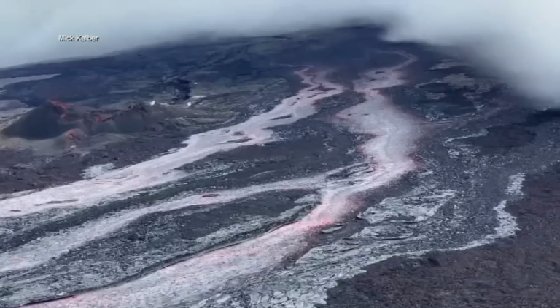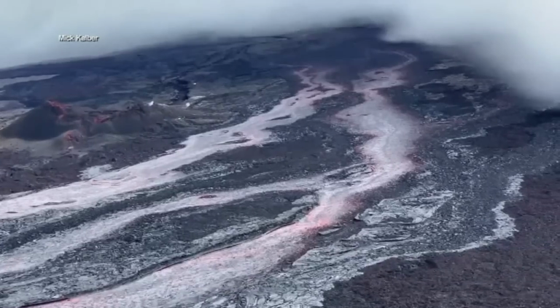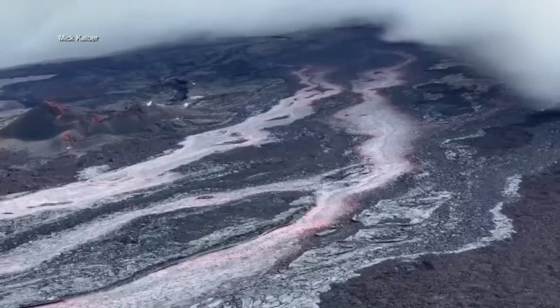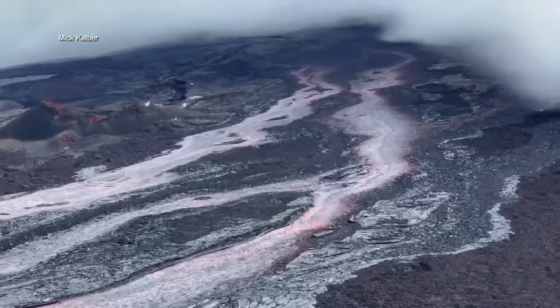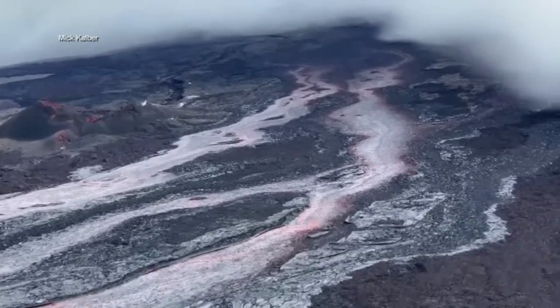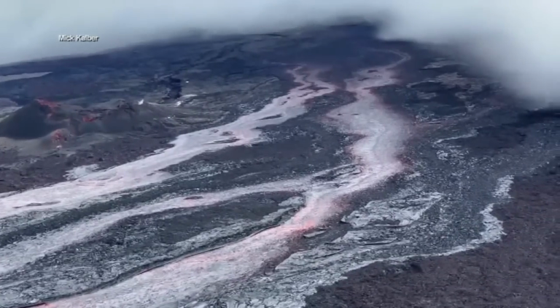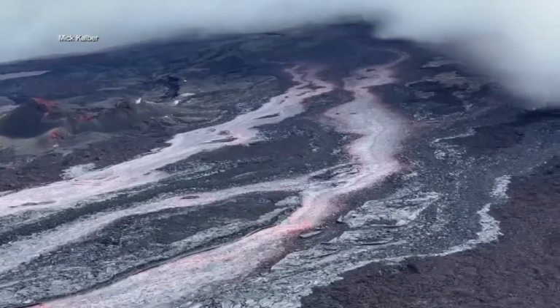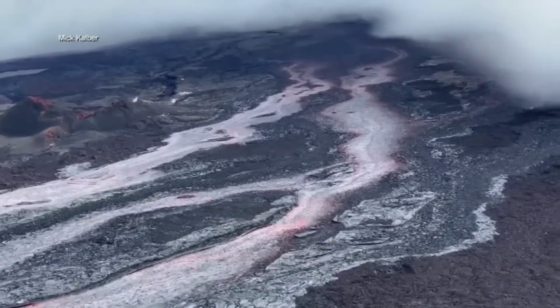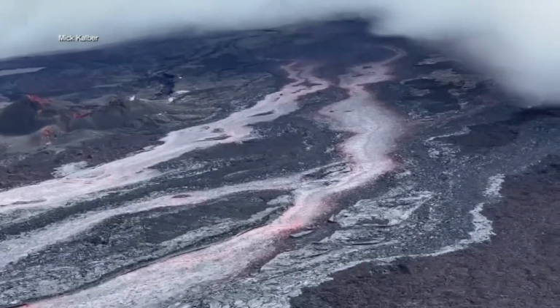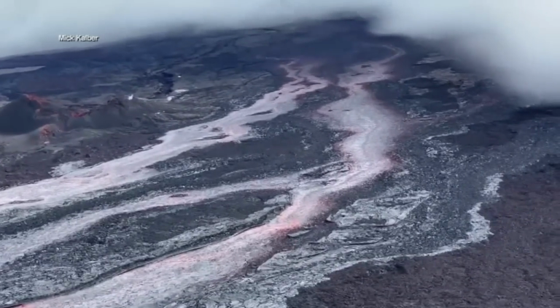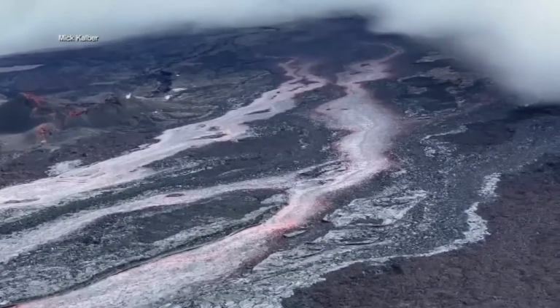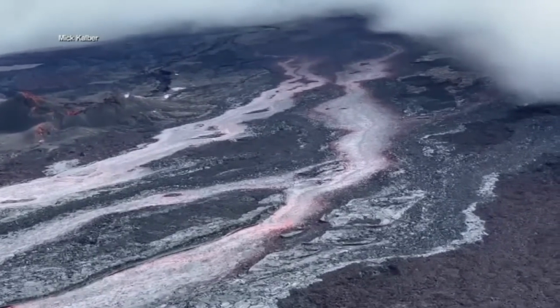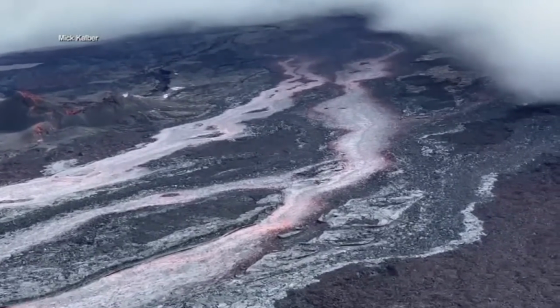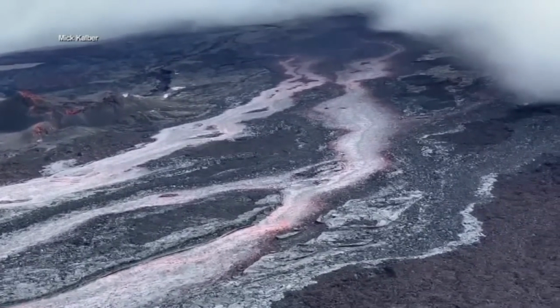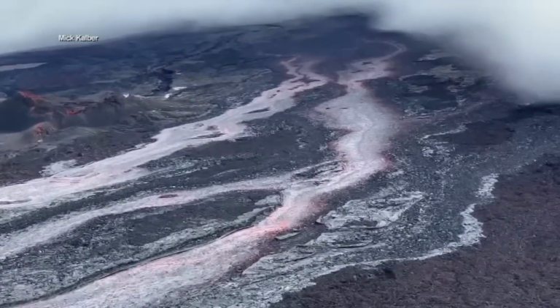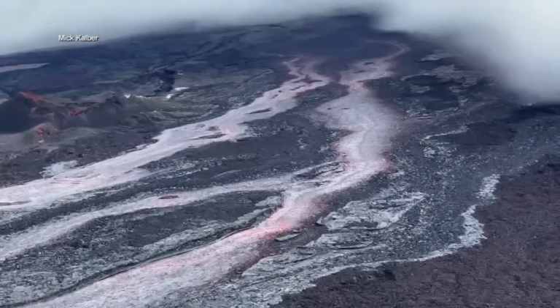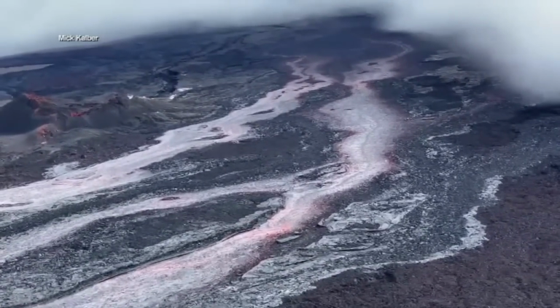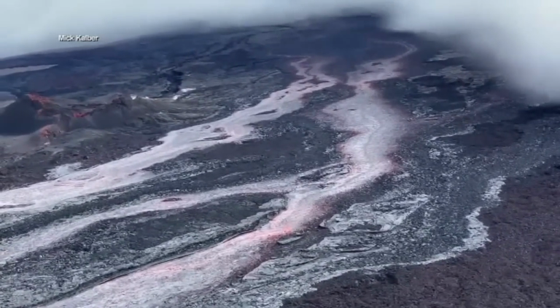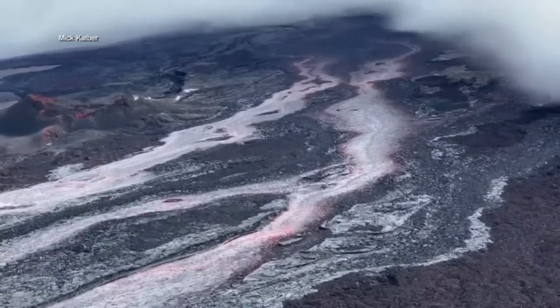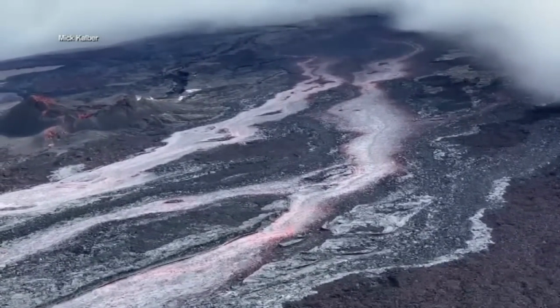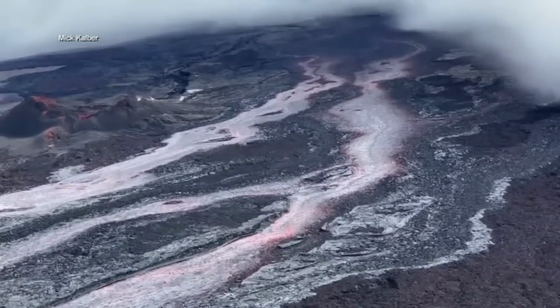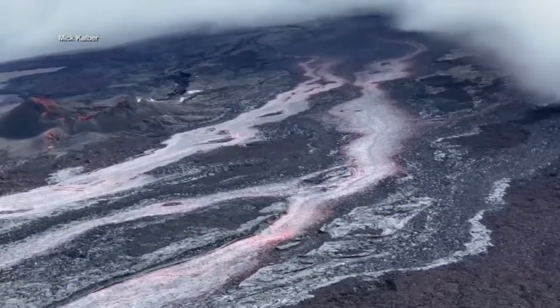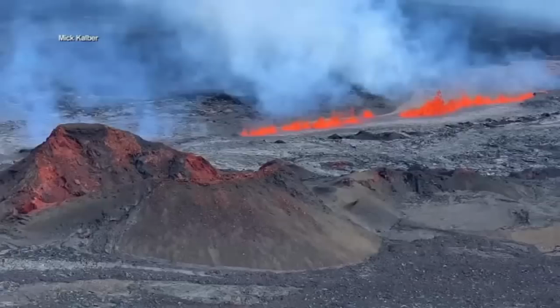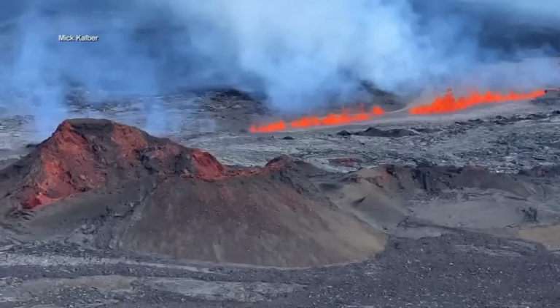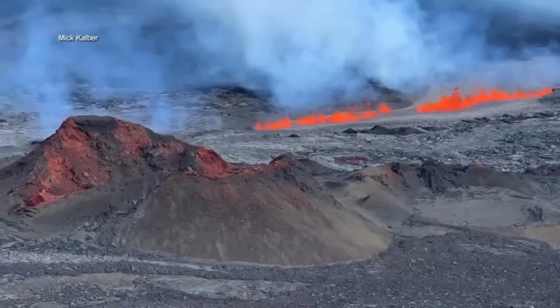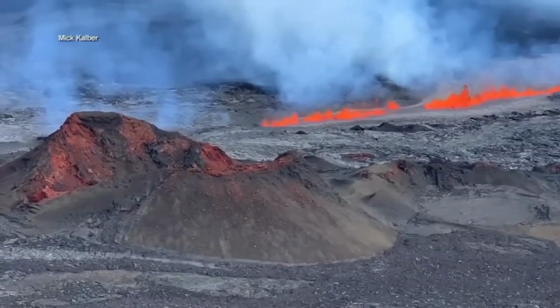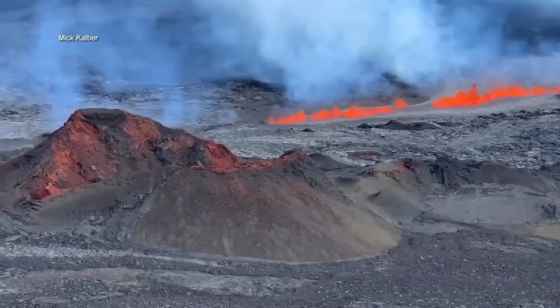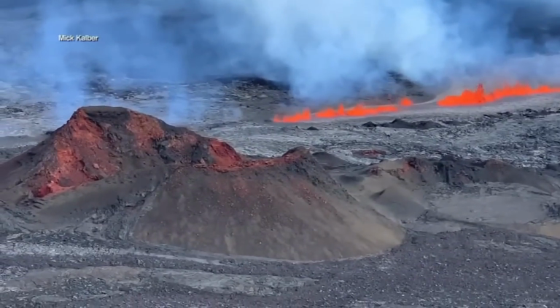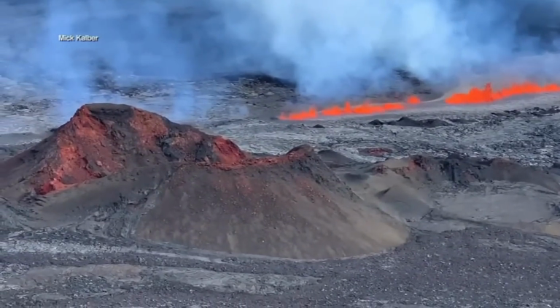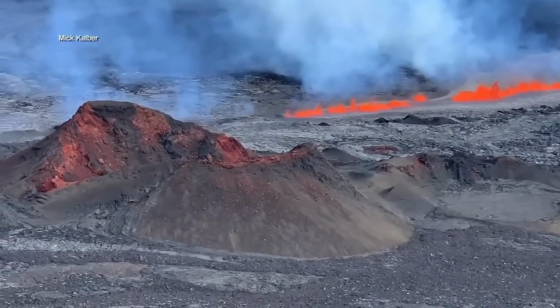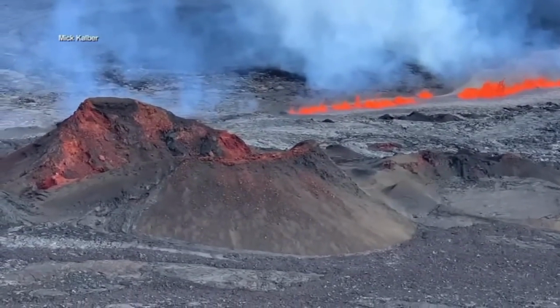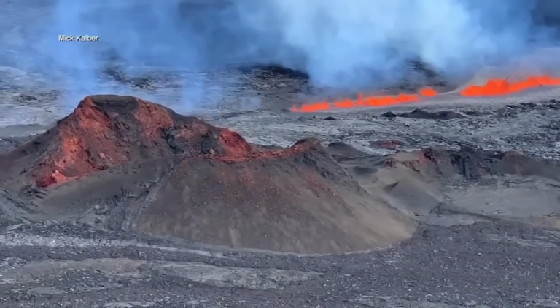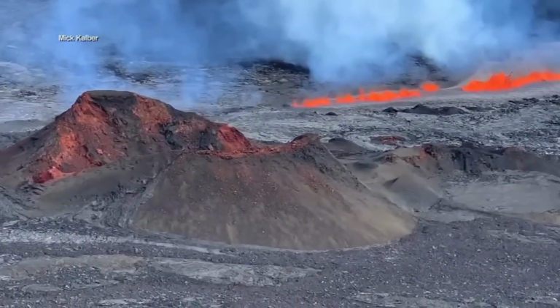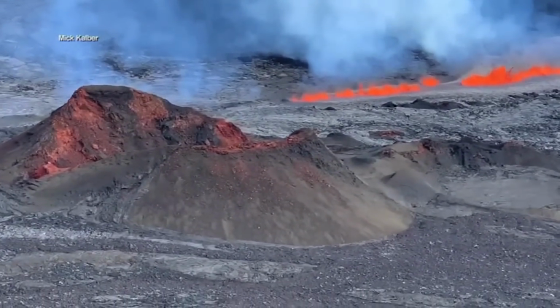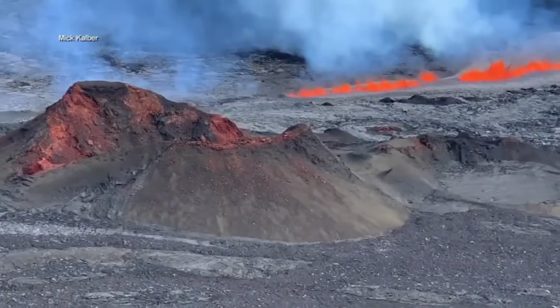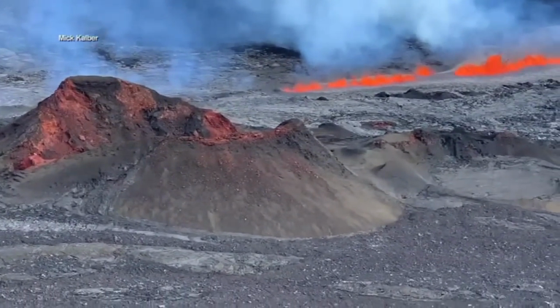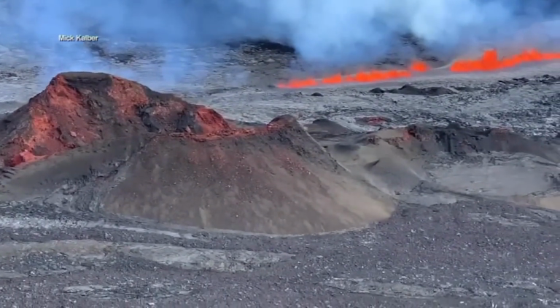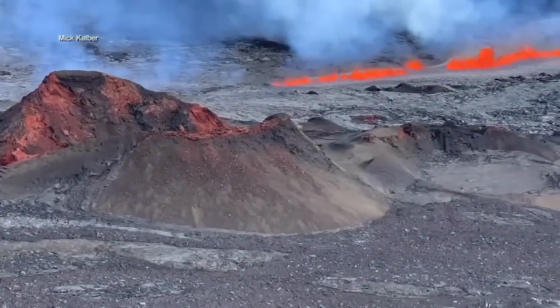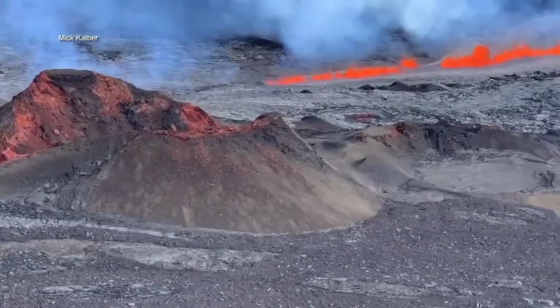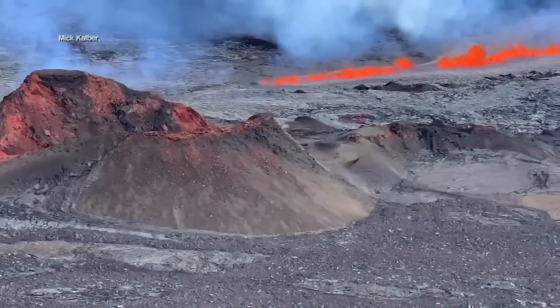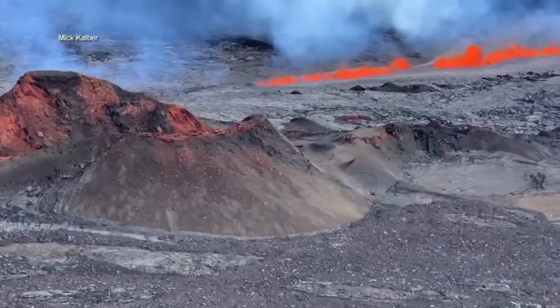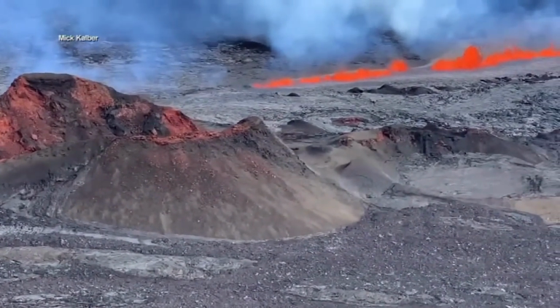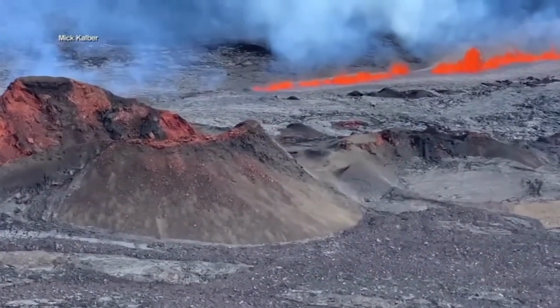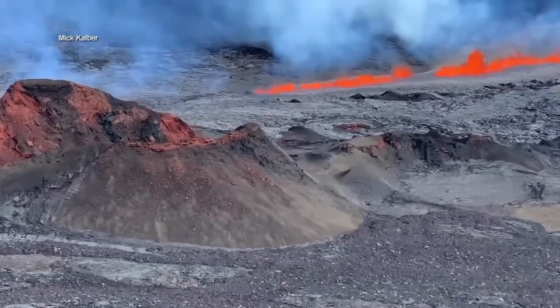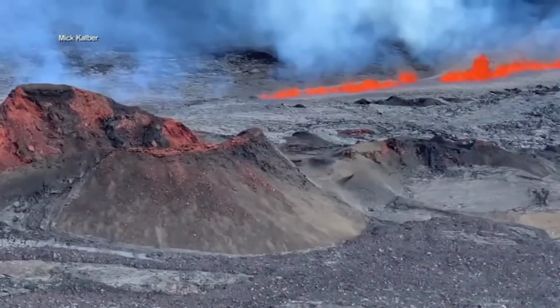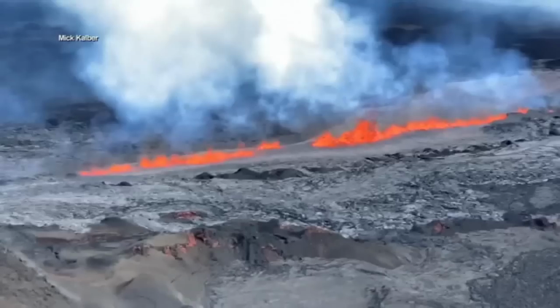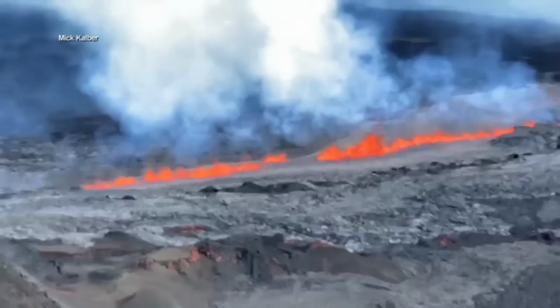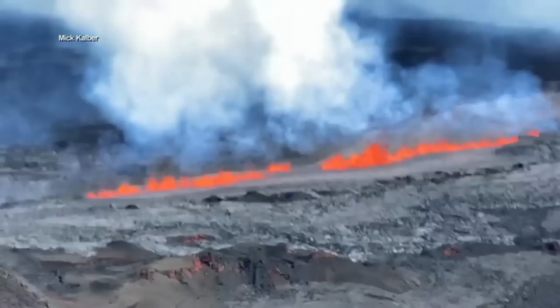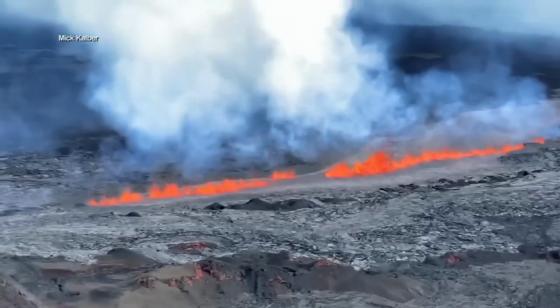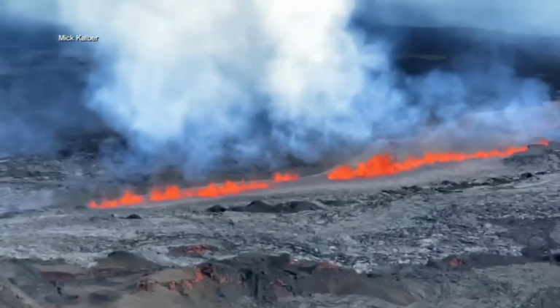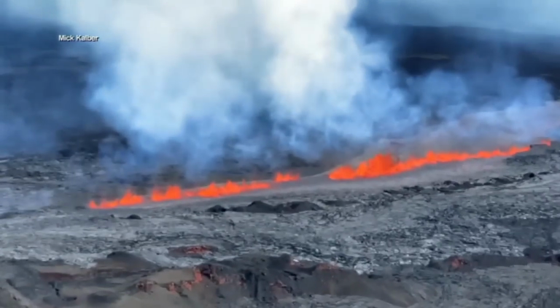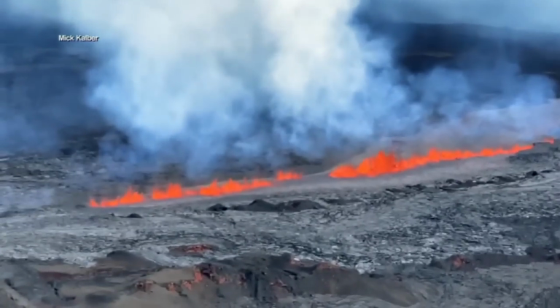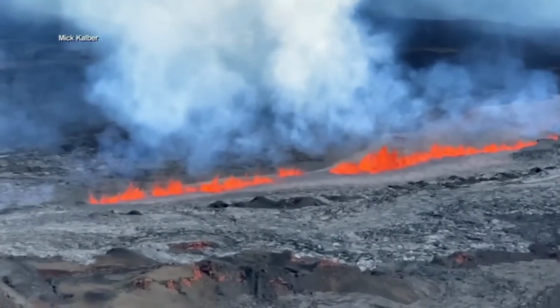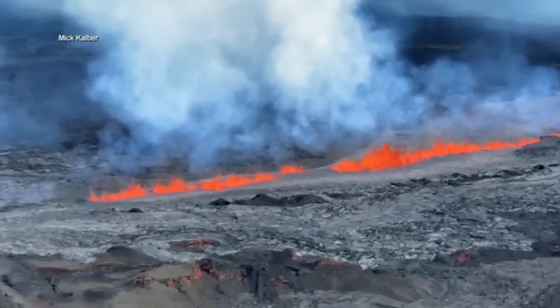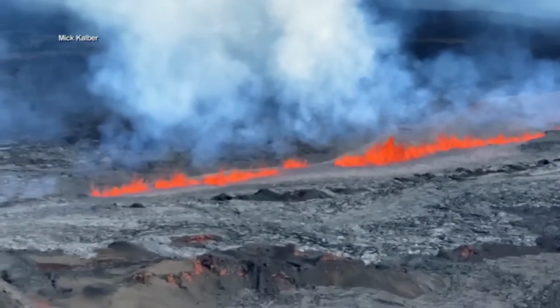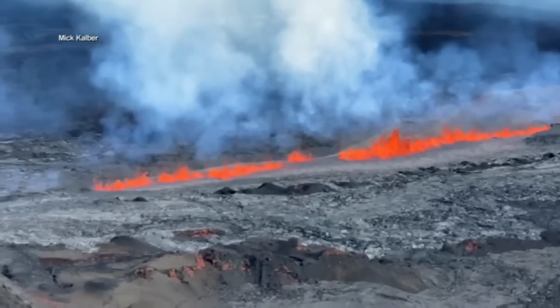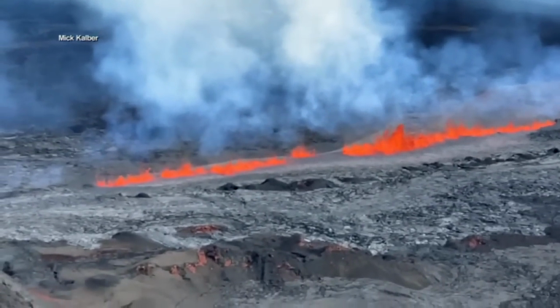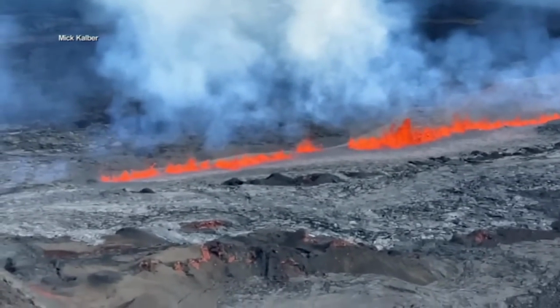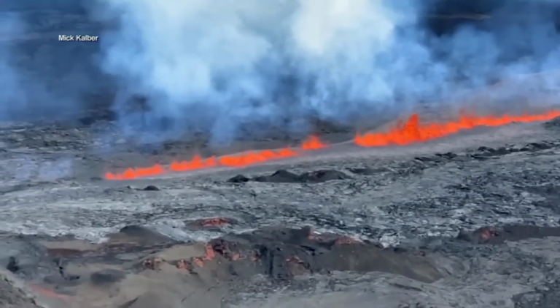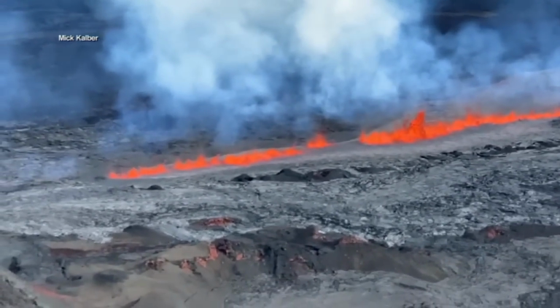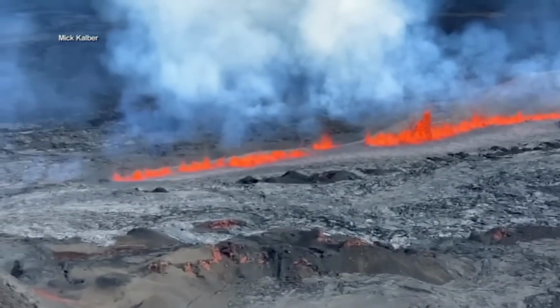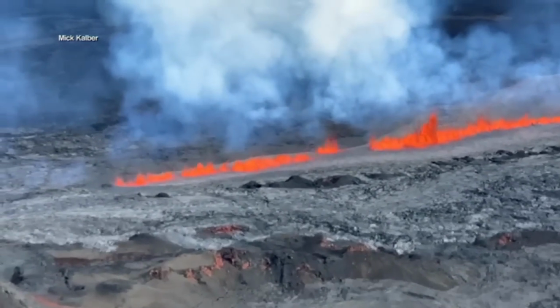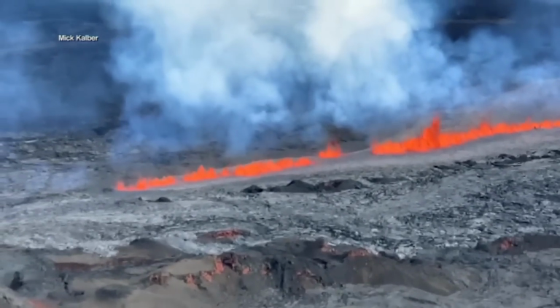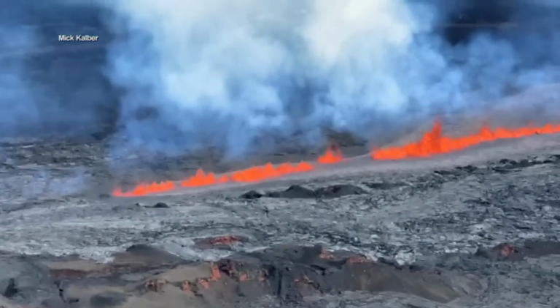Lava streams are flowing down part of Mauna Loa, but authorities say they're contained to the summit area and are not threatening communities directly.